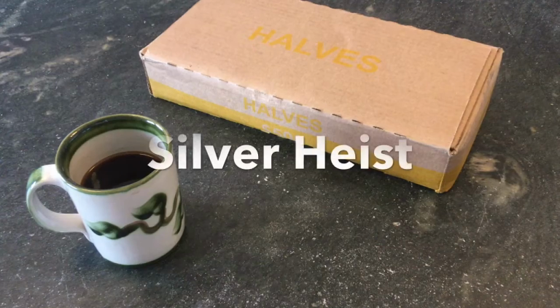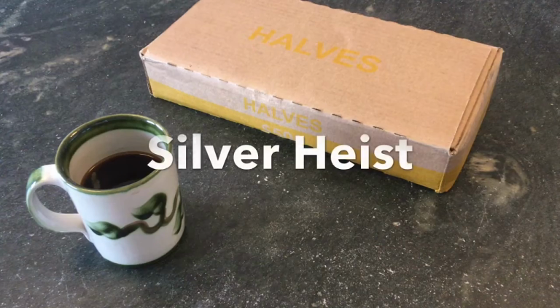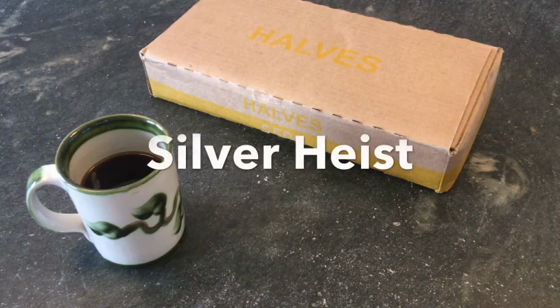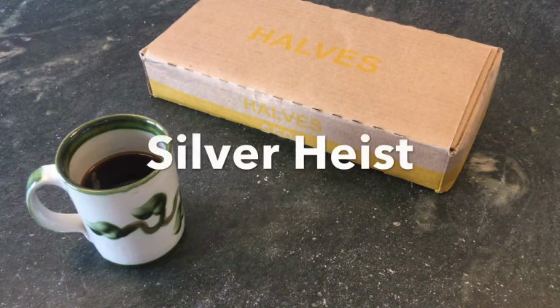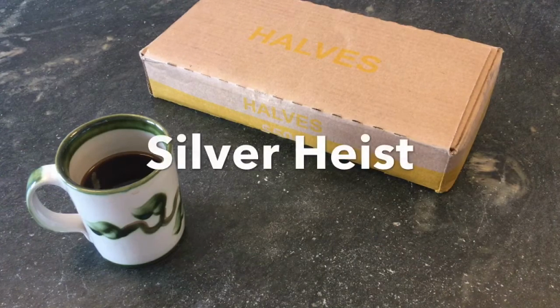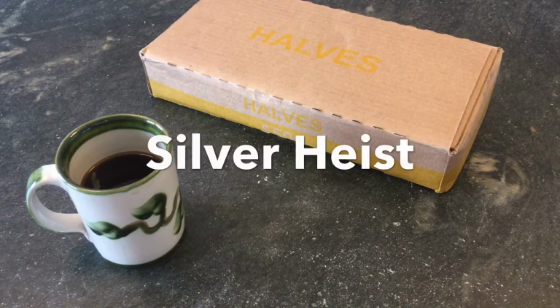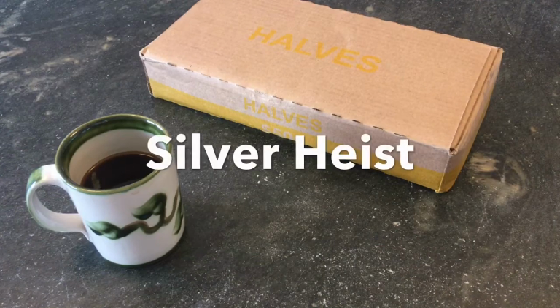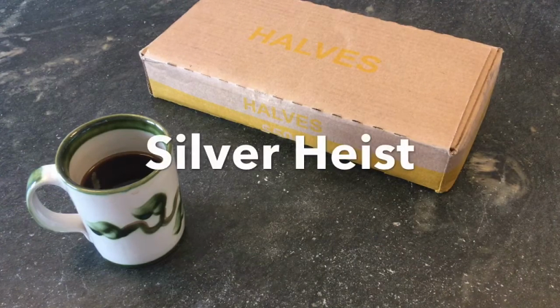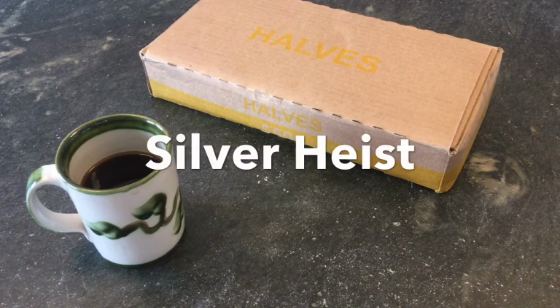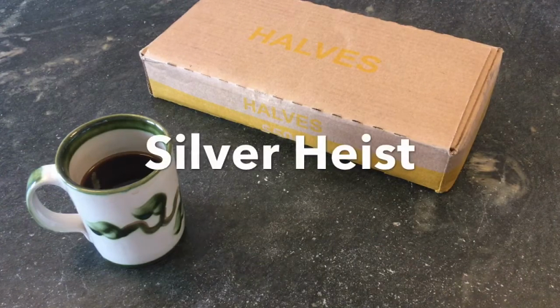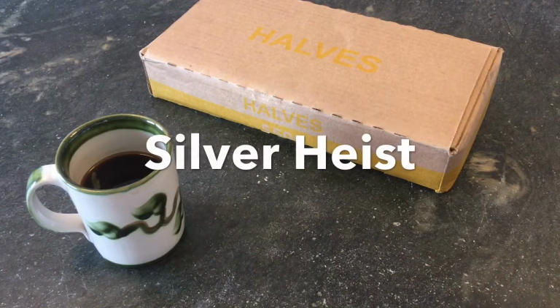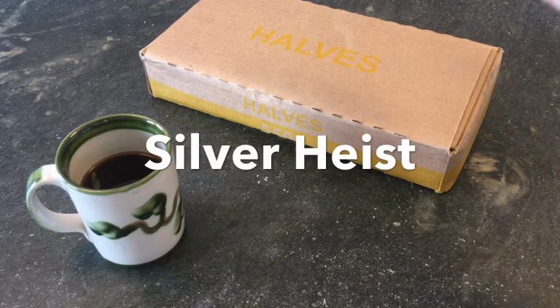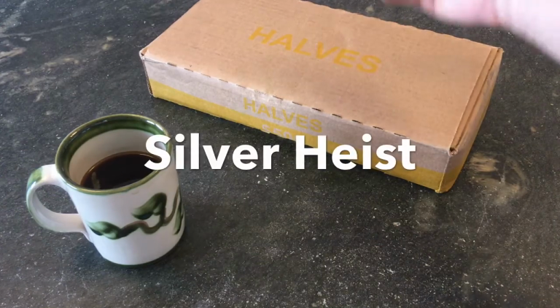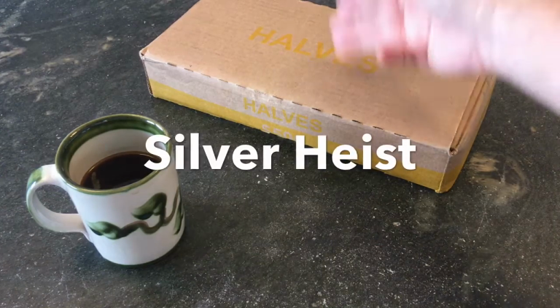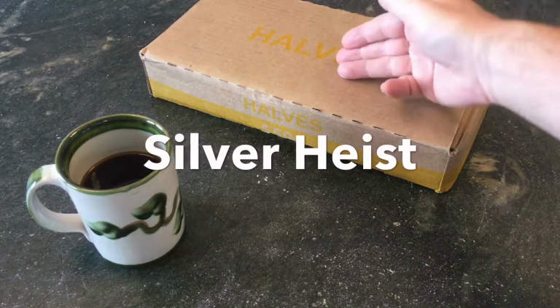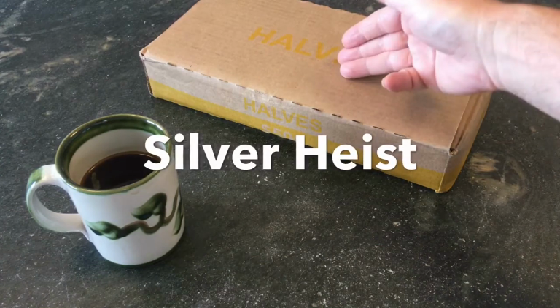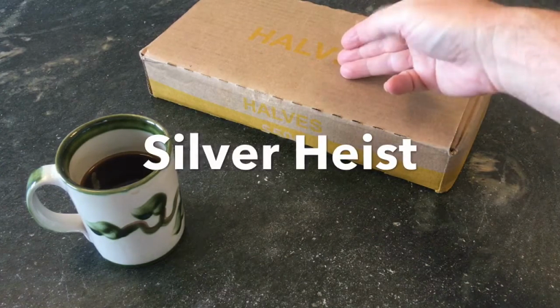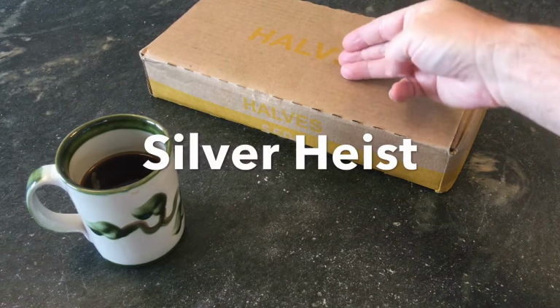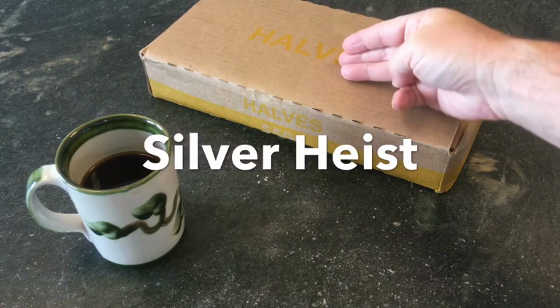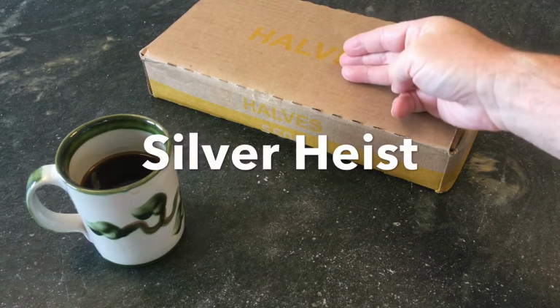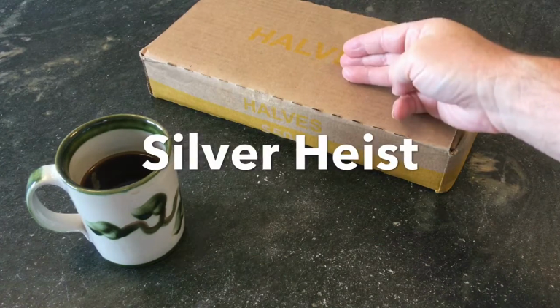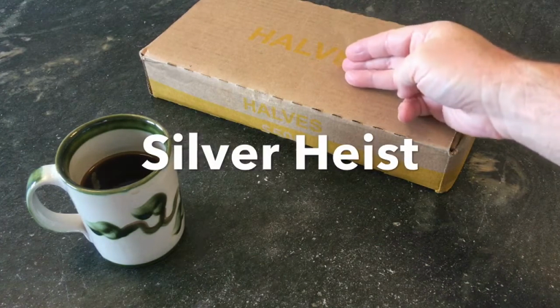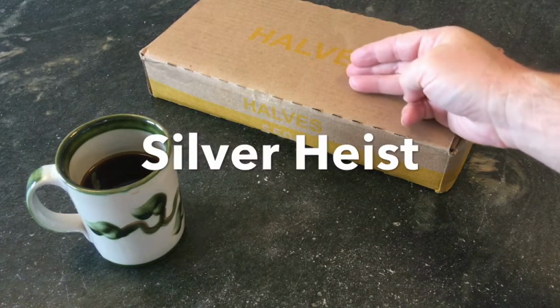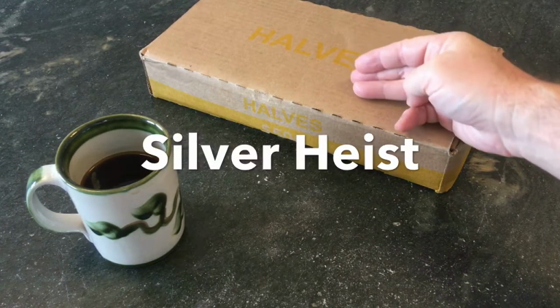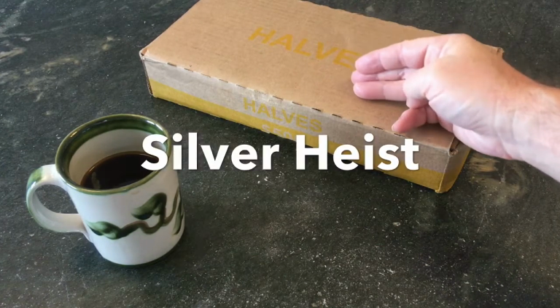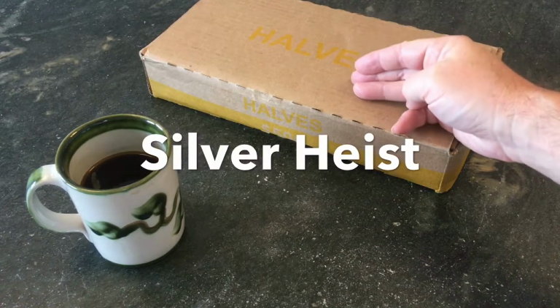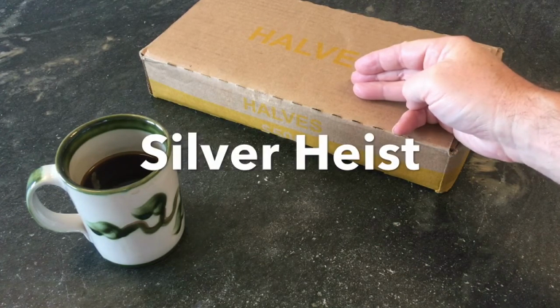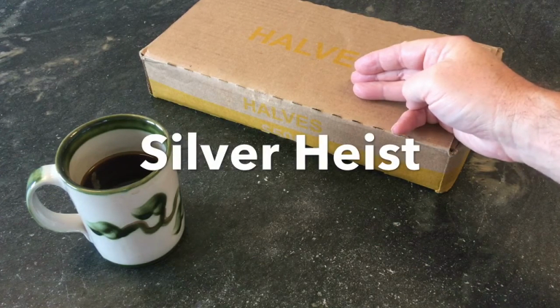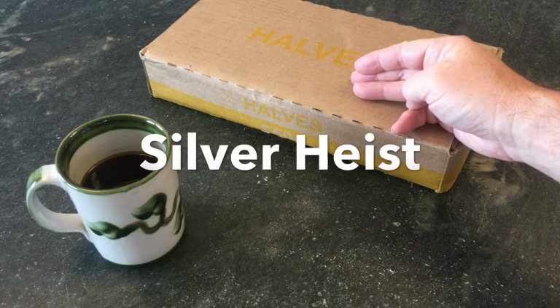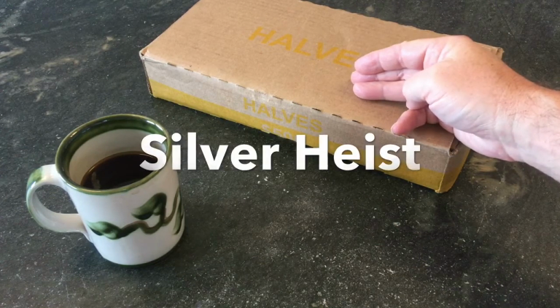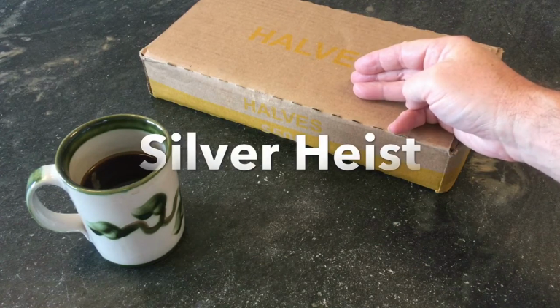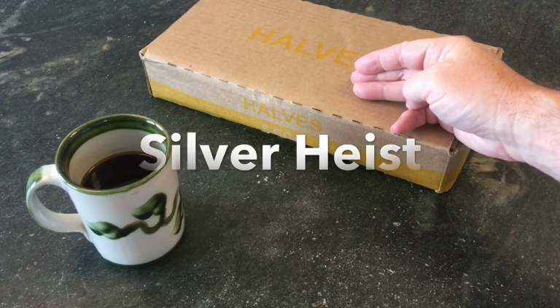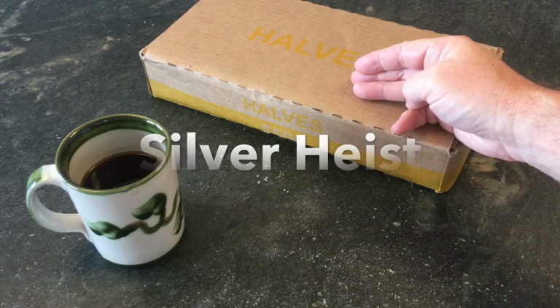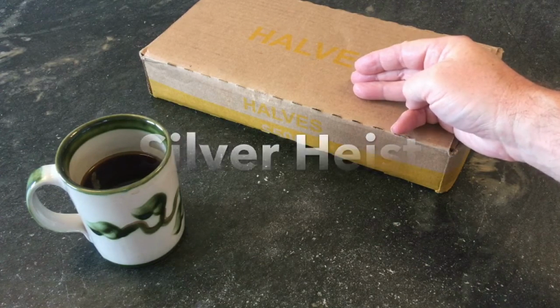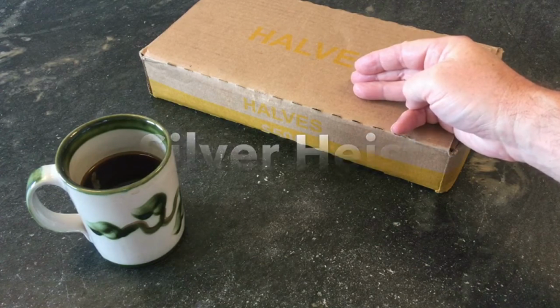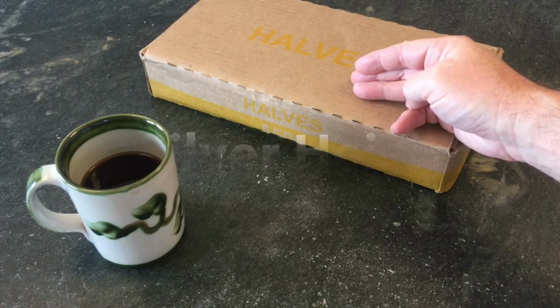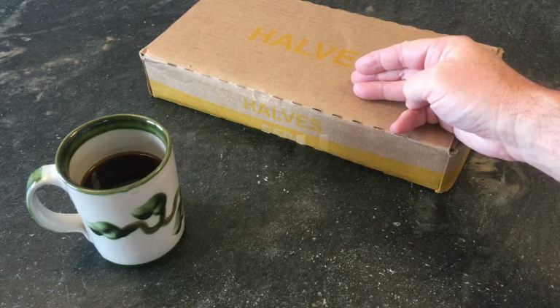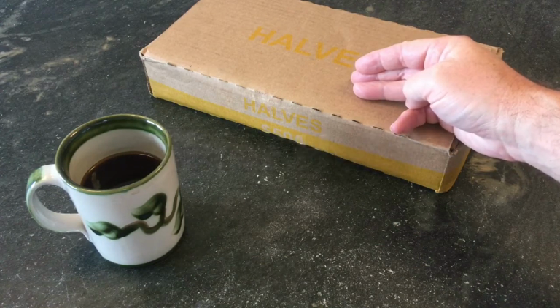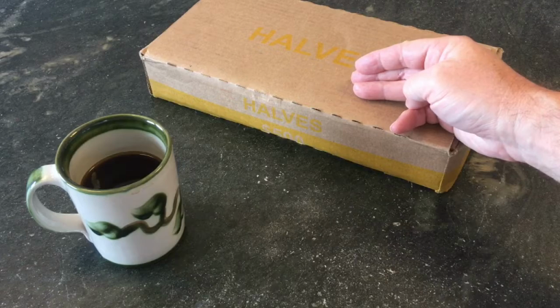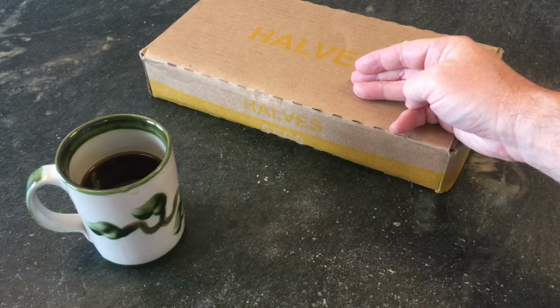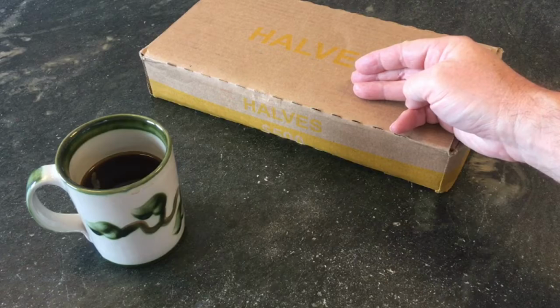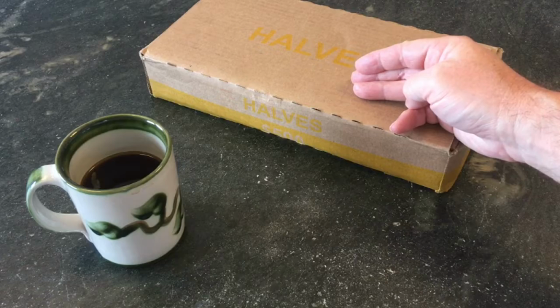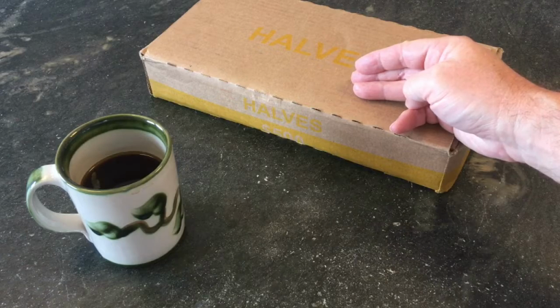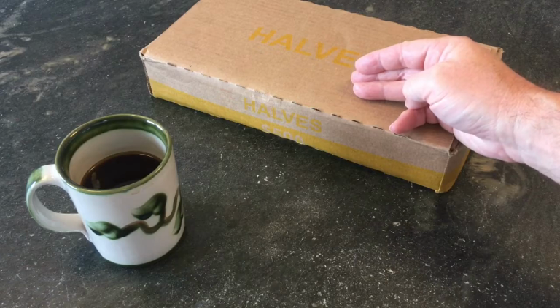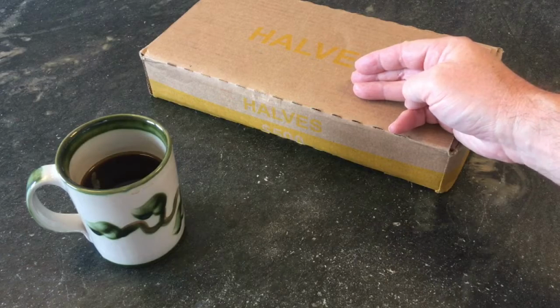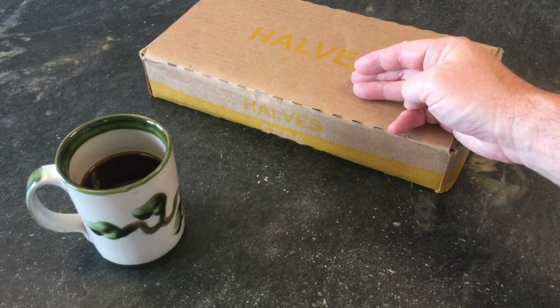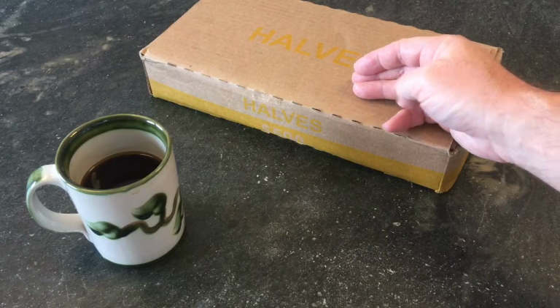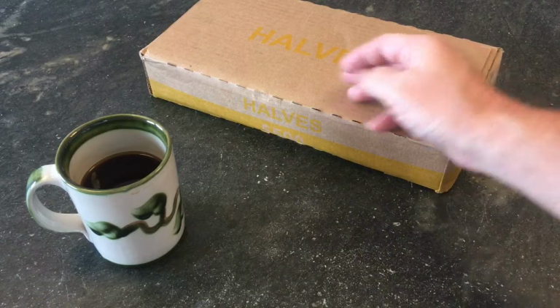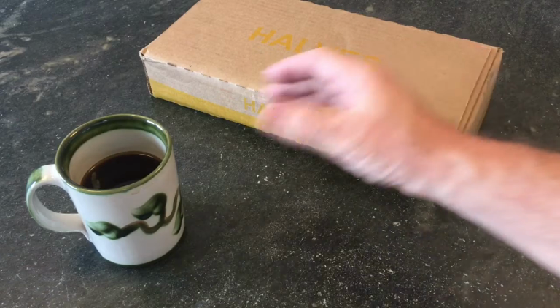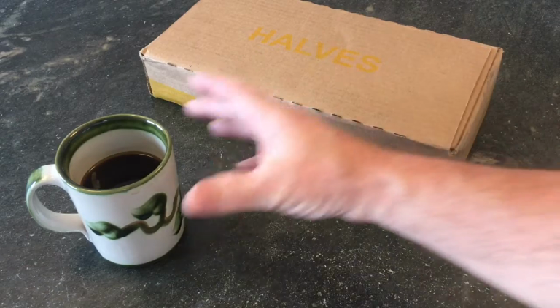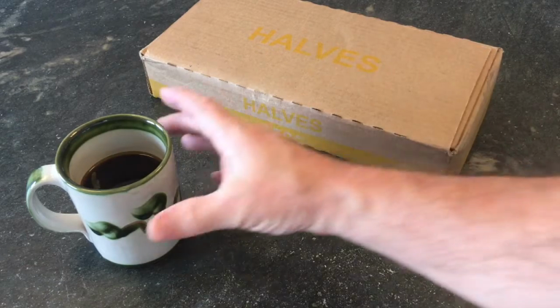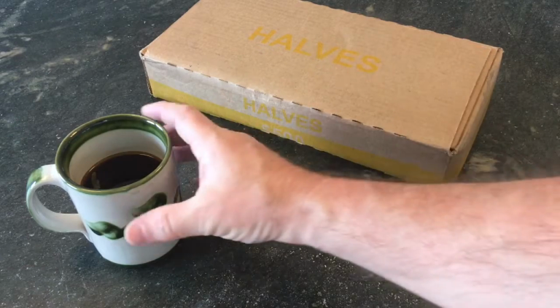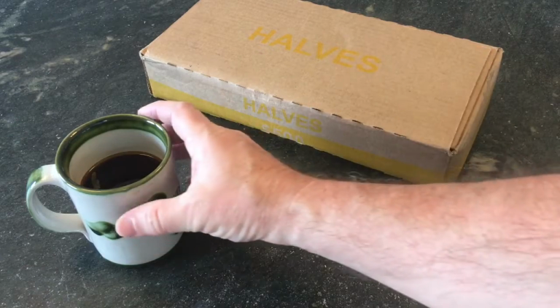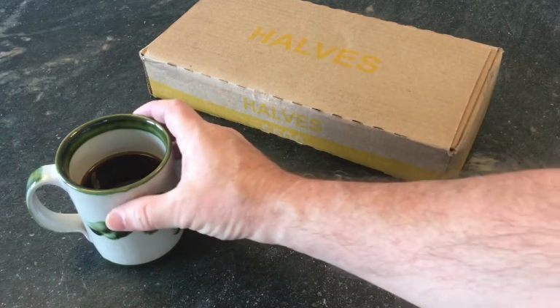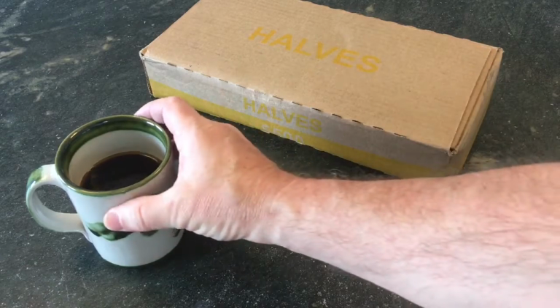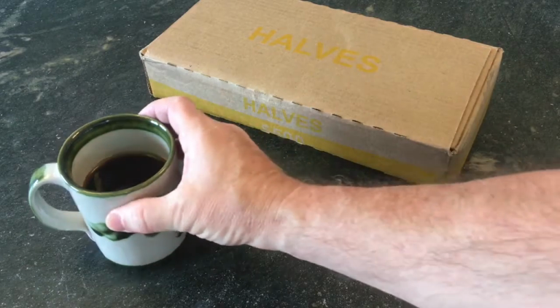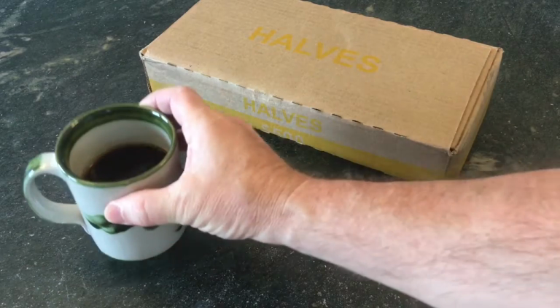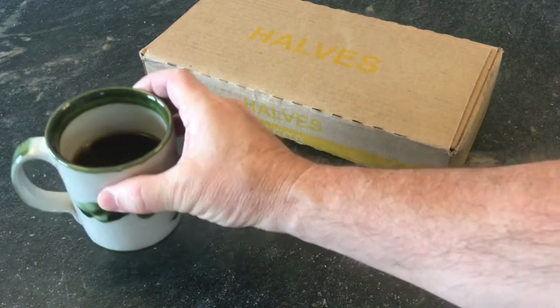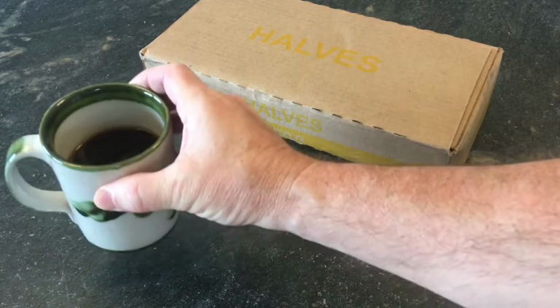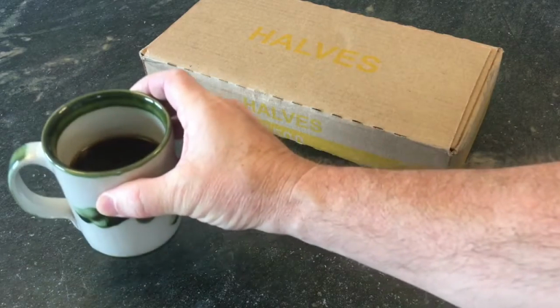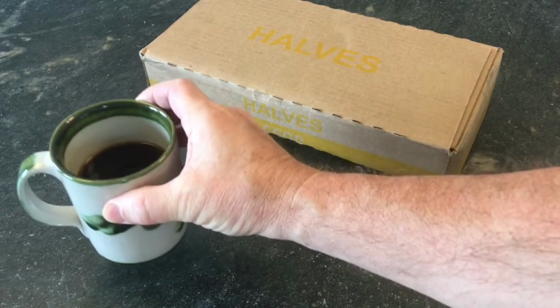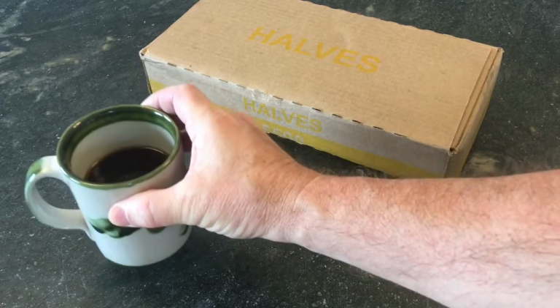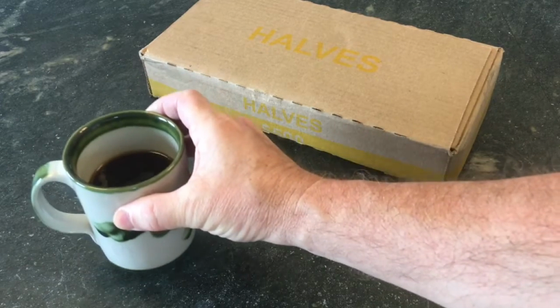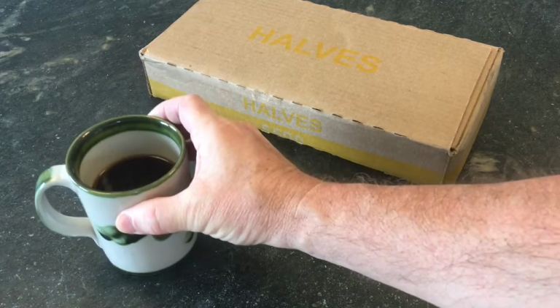Welcome to Silver Heist. We have a new $500 box of half dollars to hunt. It's early morning and I've got my coffee.